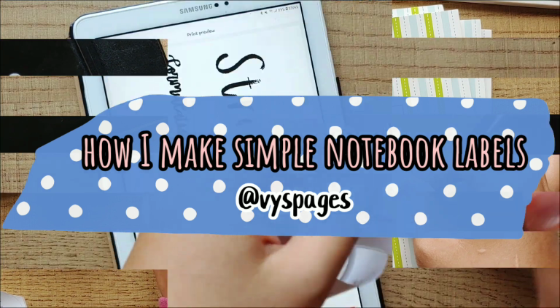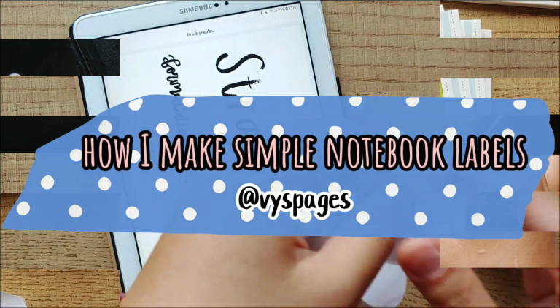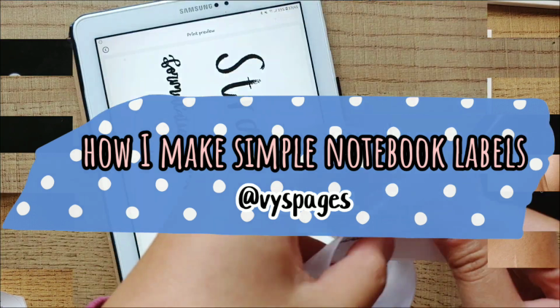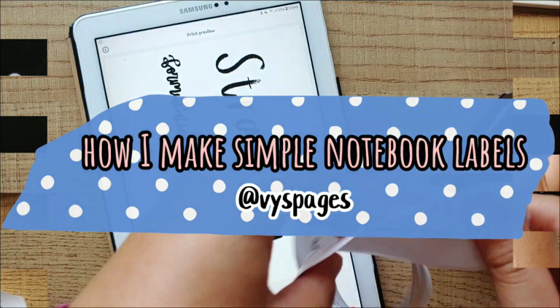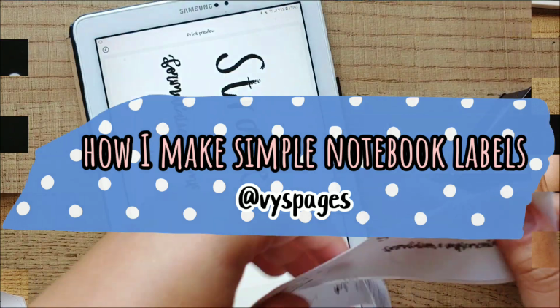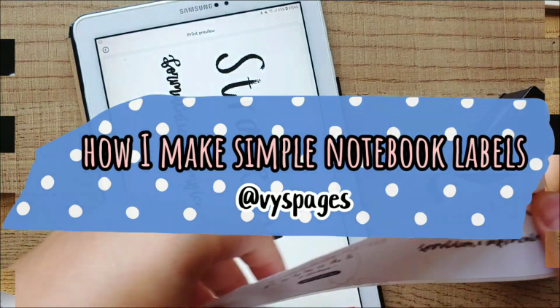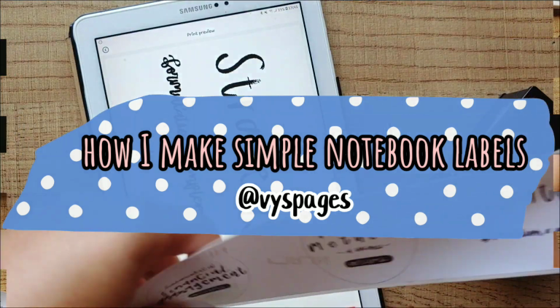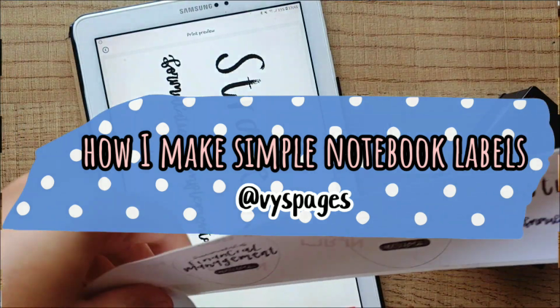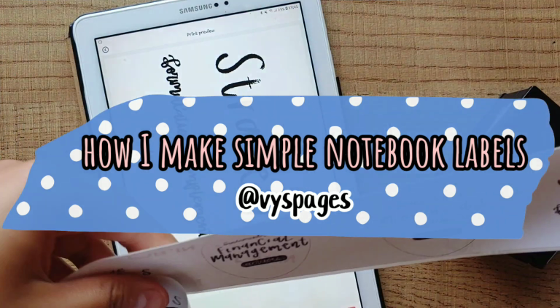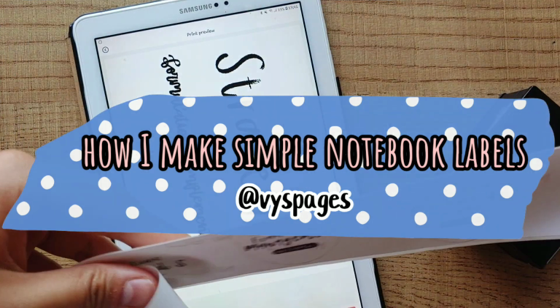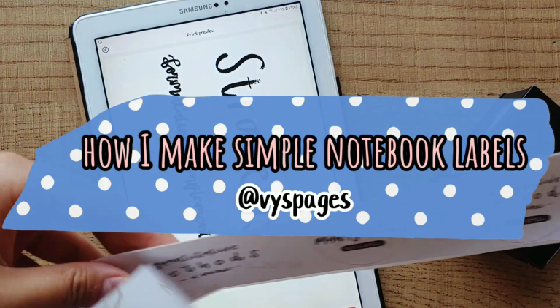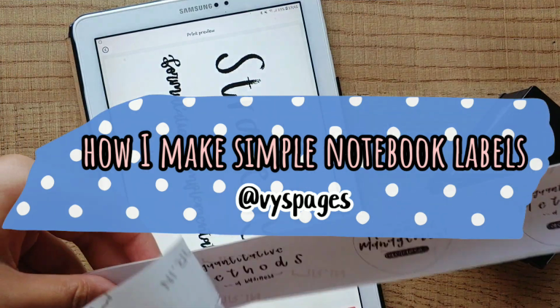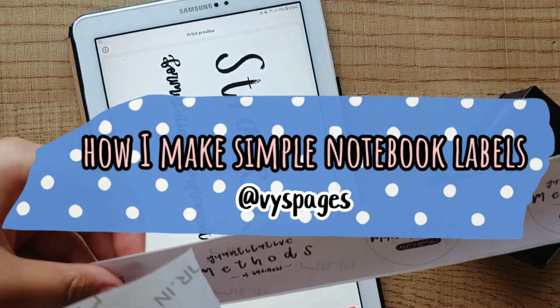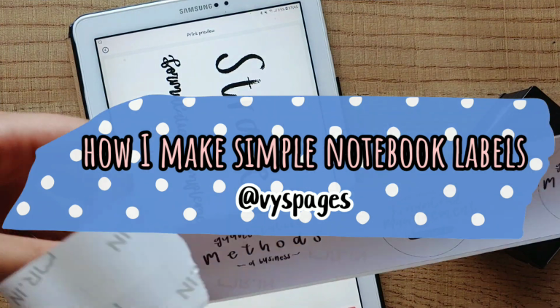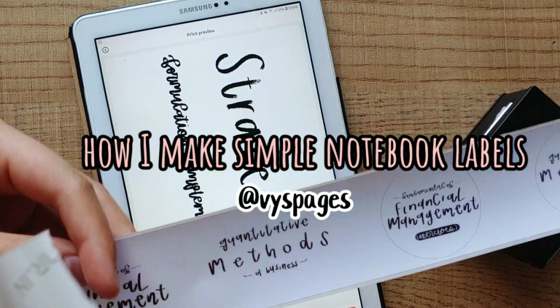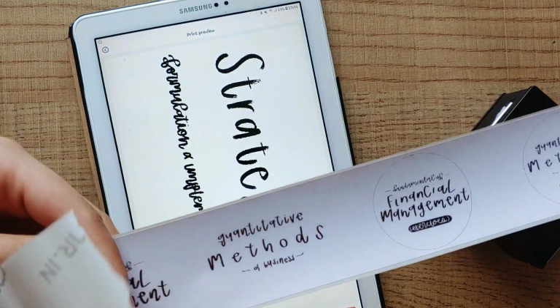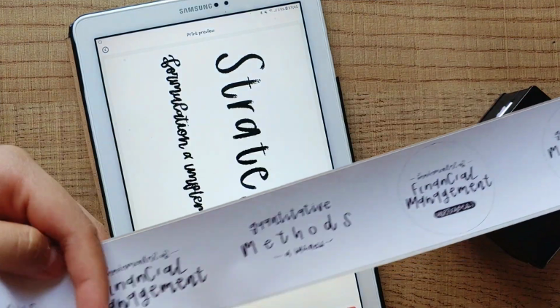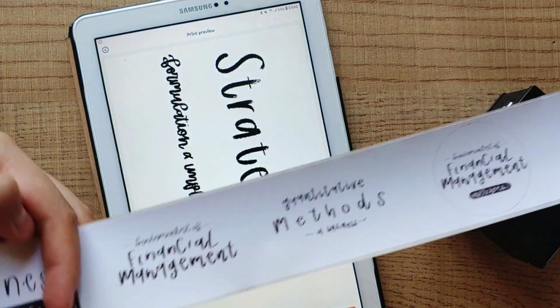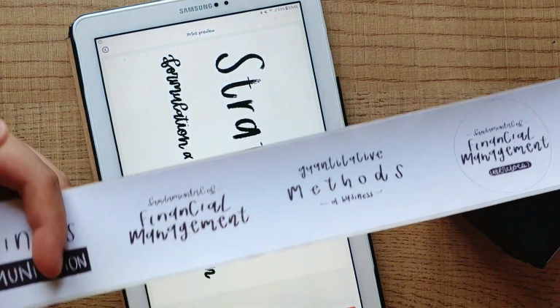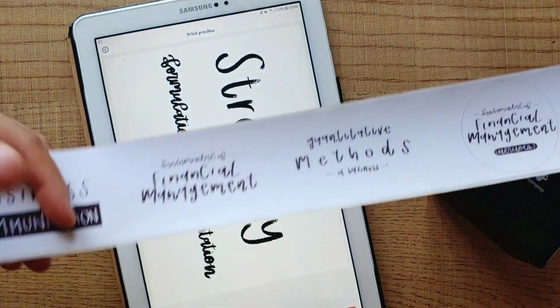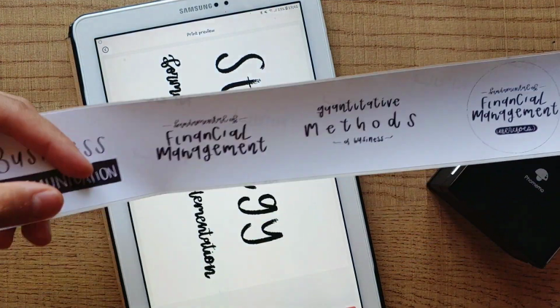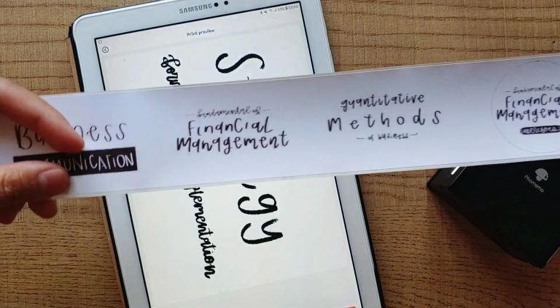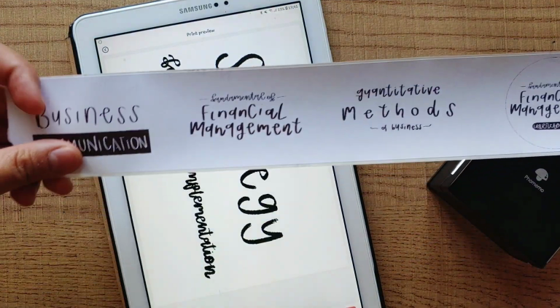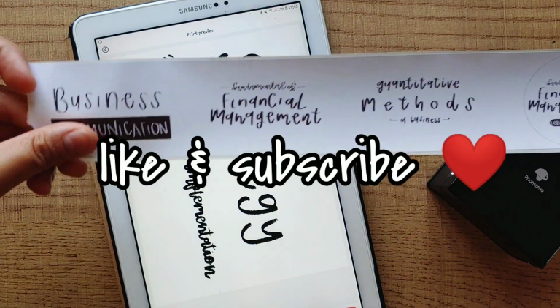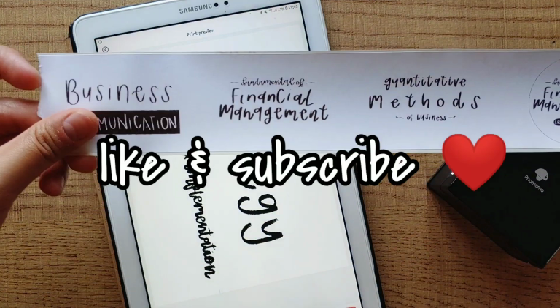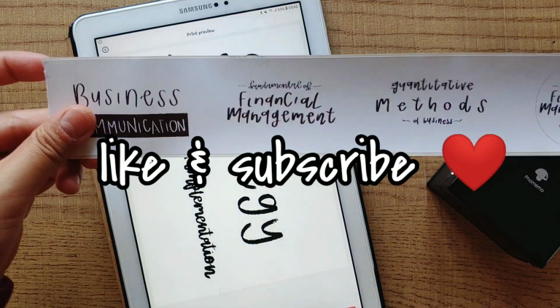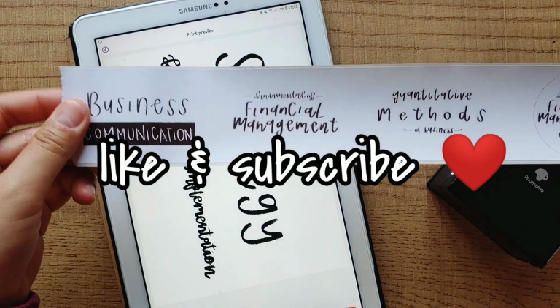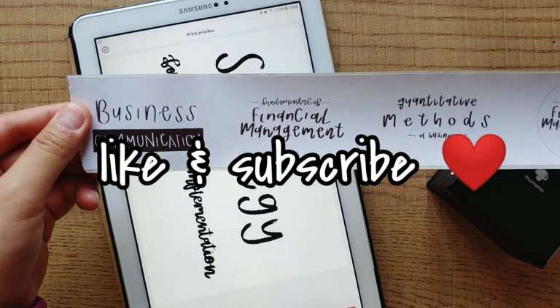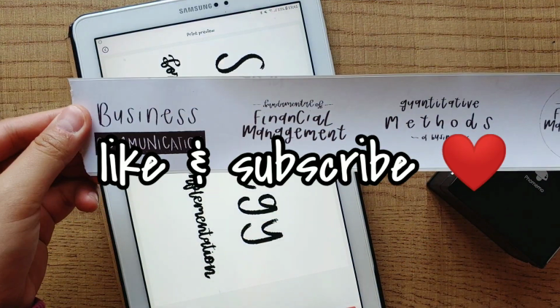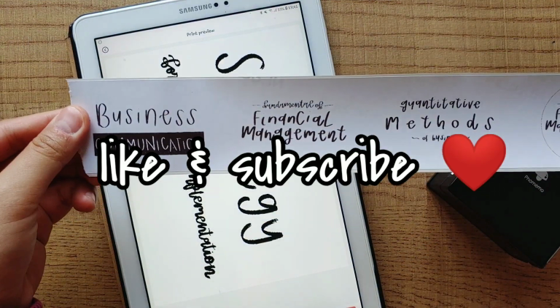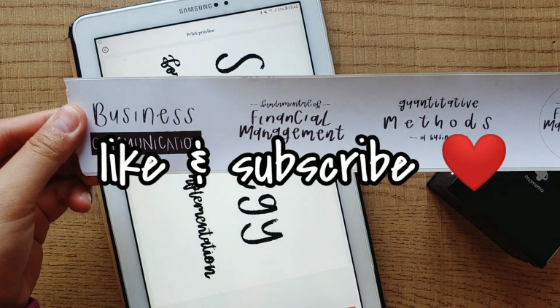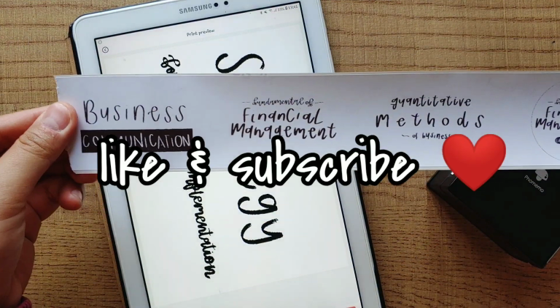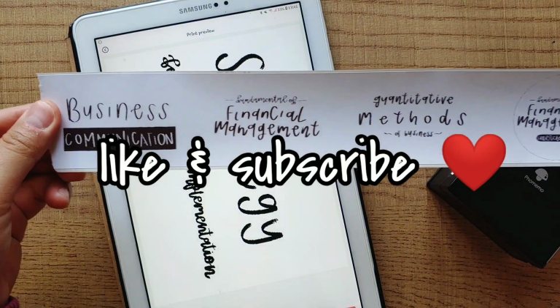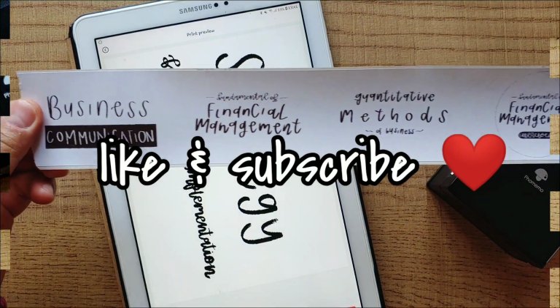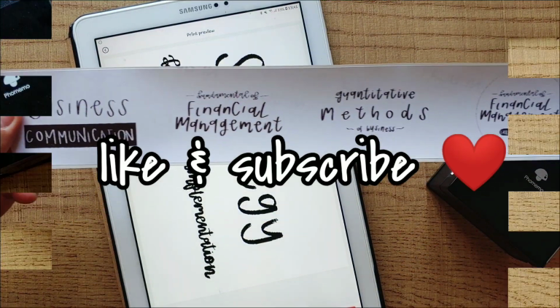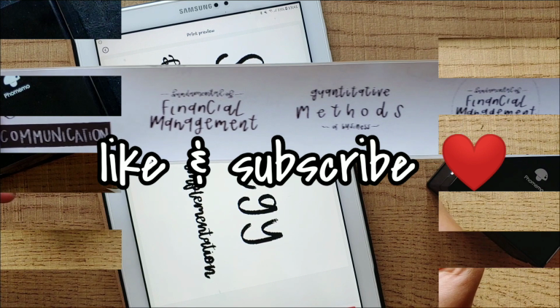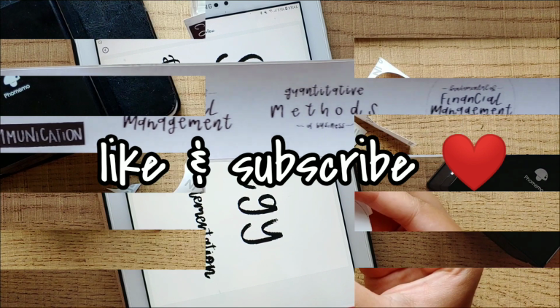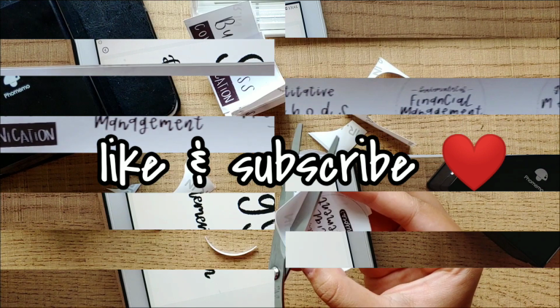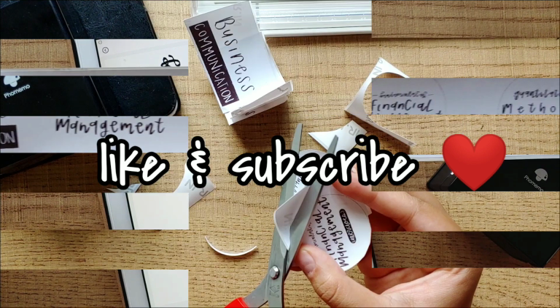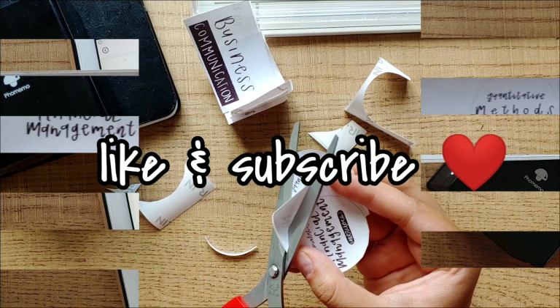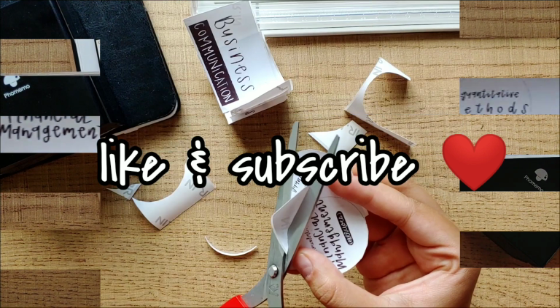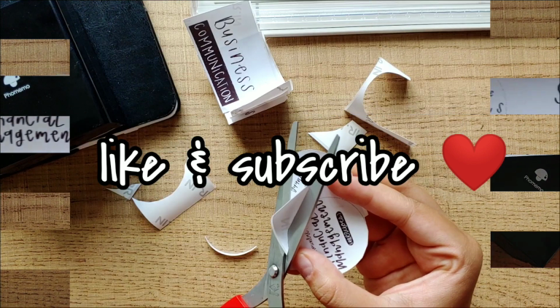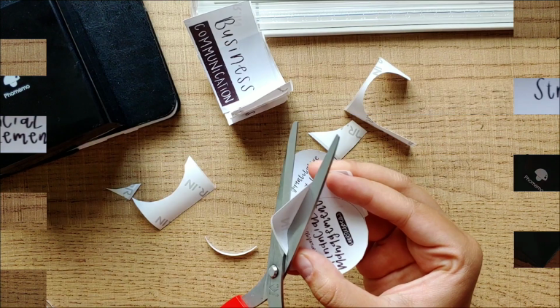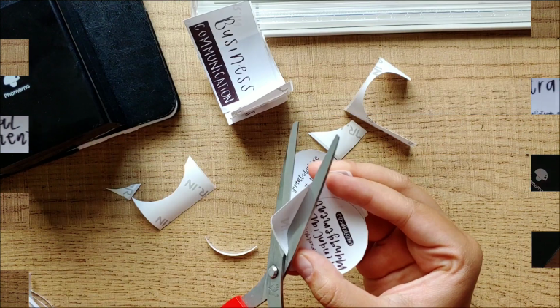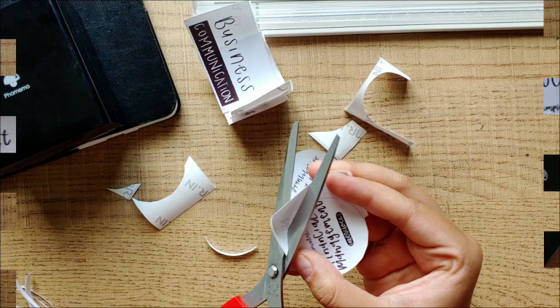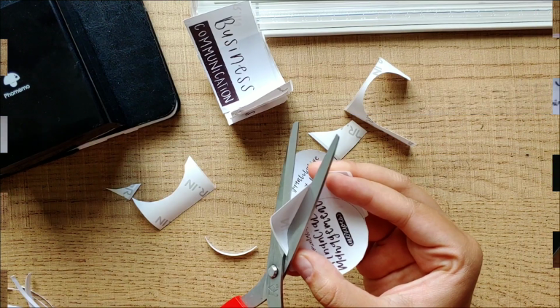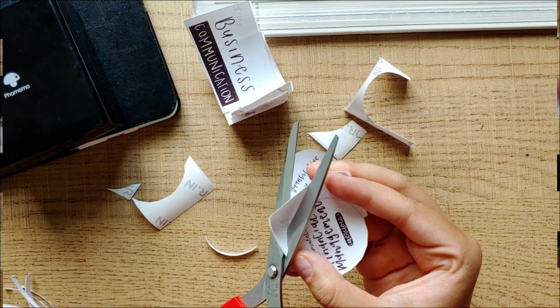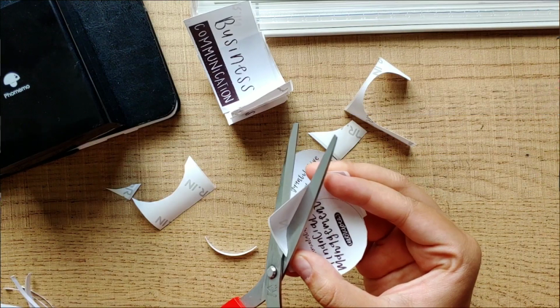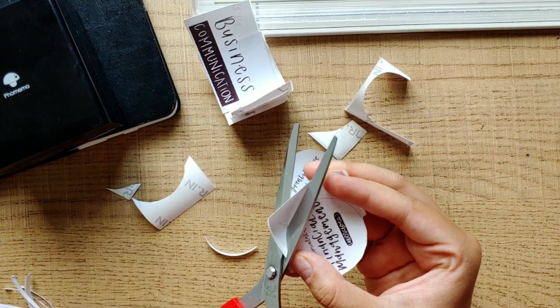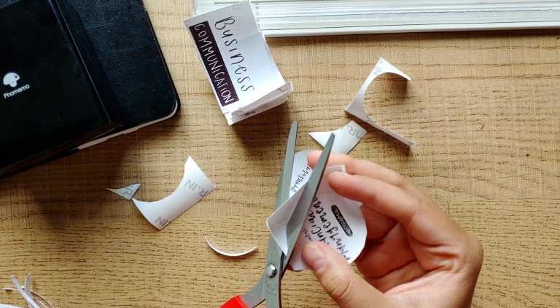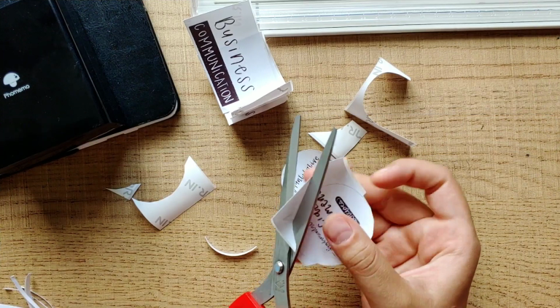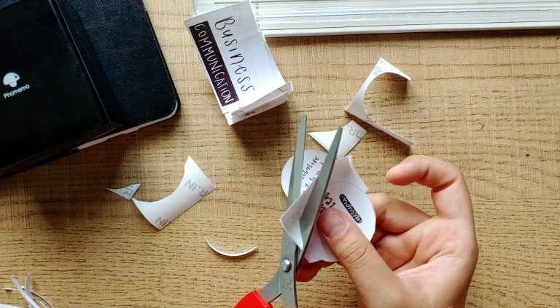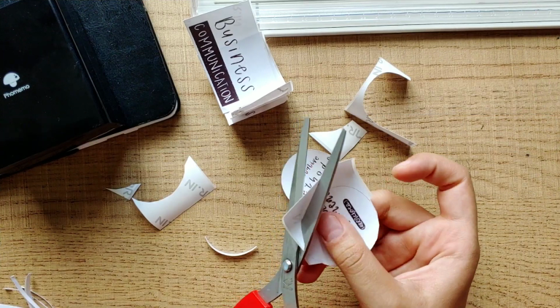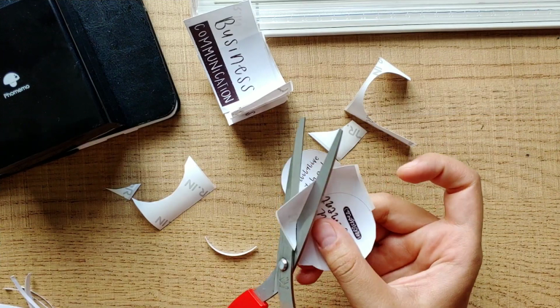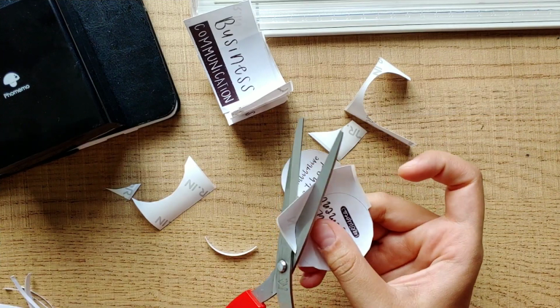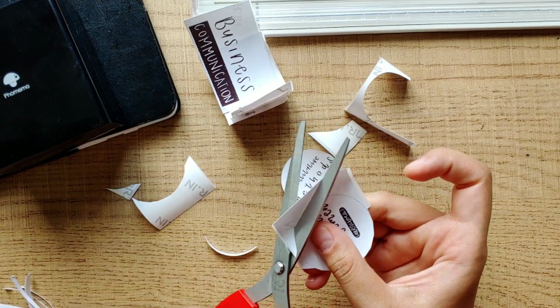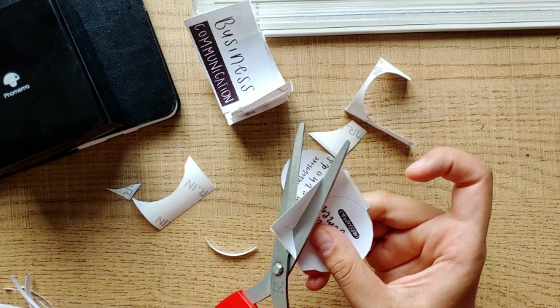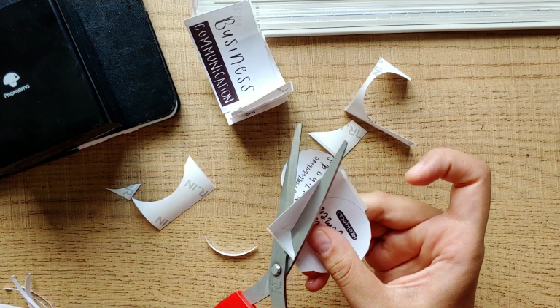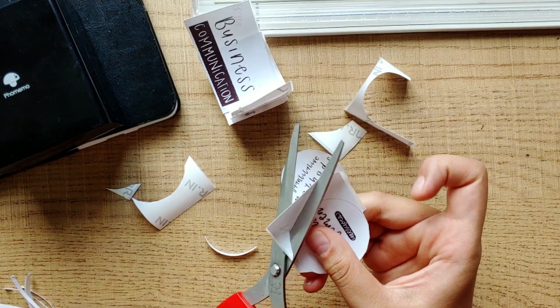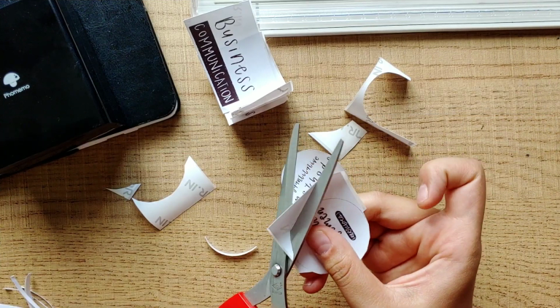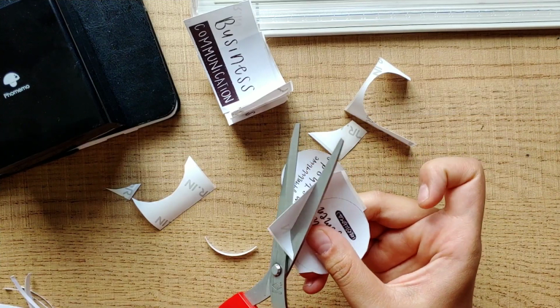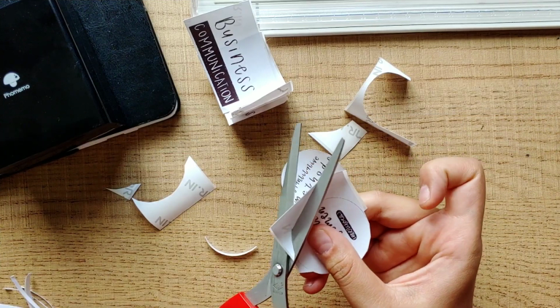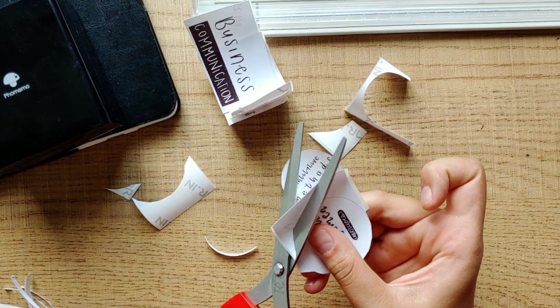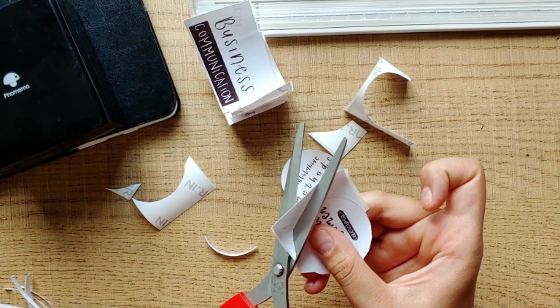Before we get into the video, don't forget to like this video and subscribe to my channel. Let's get this video started.